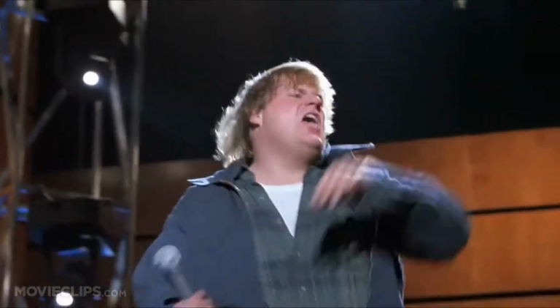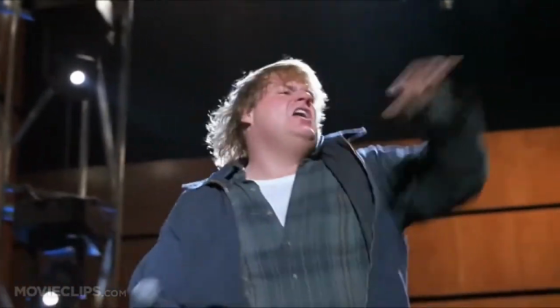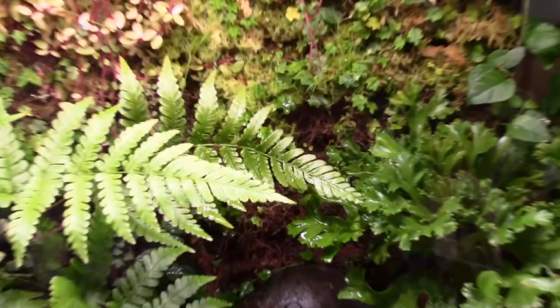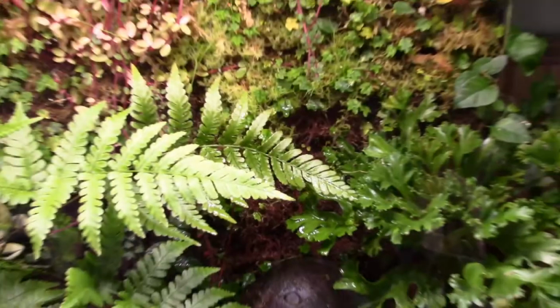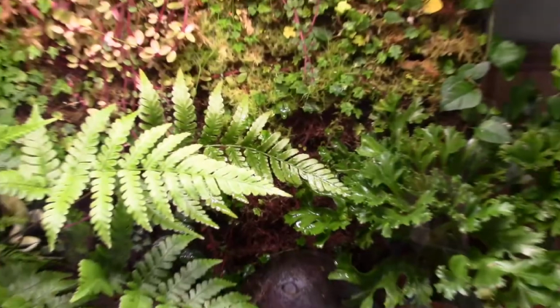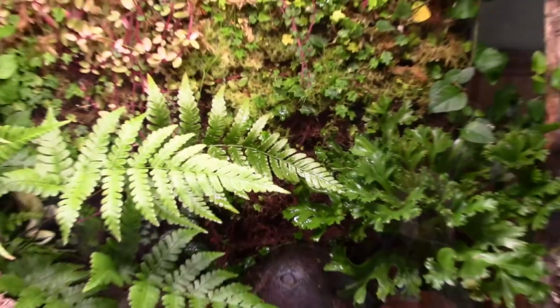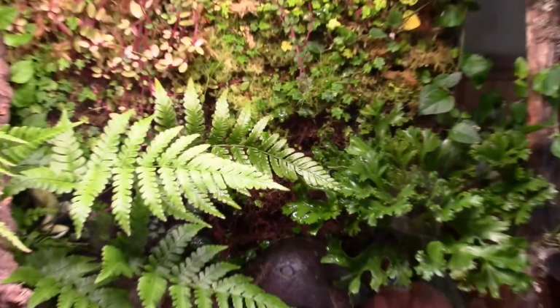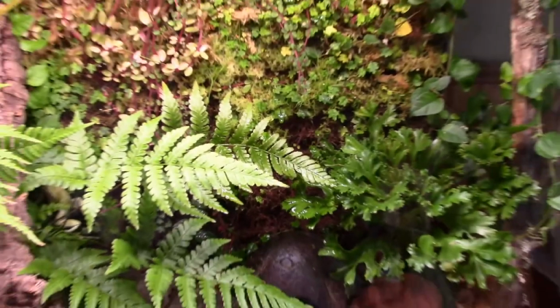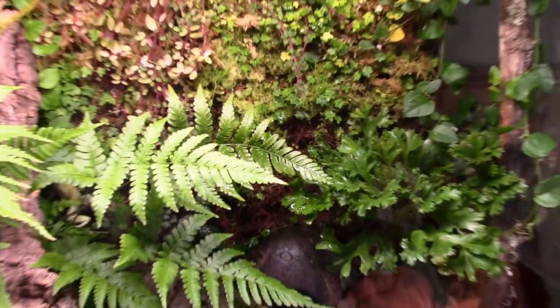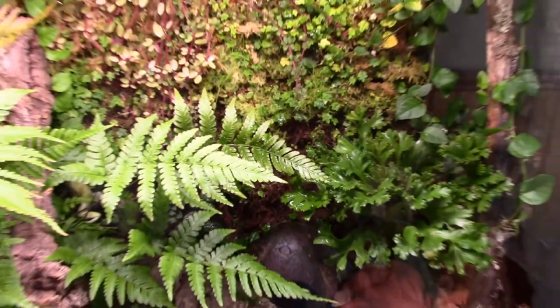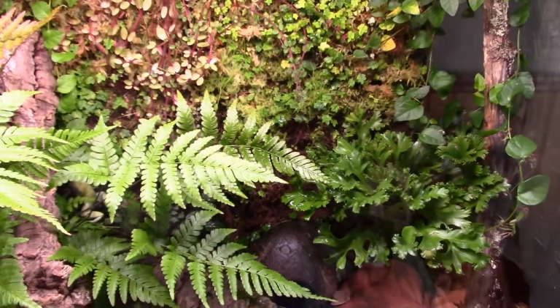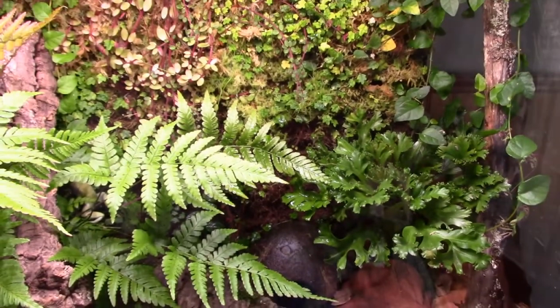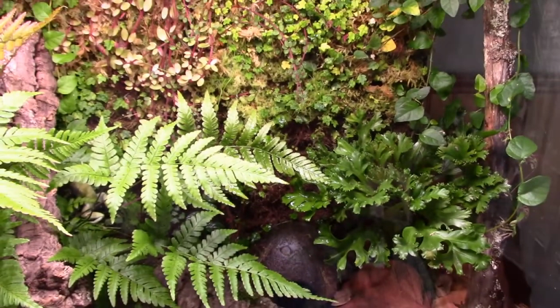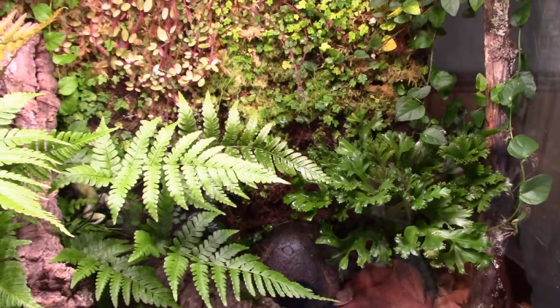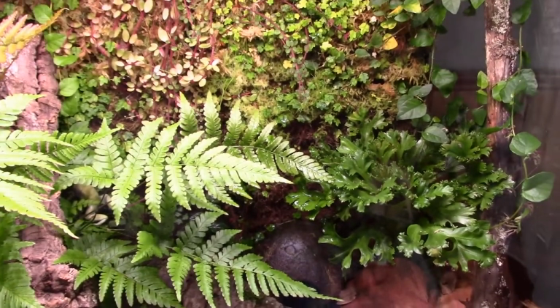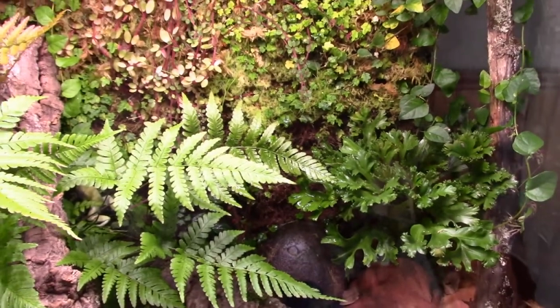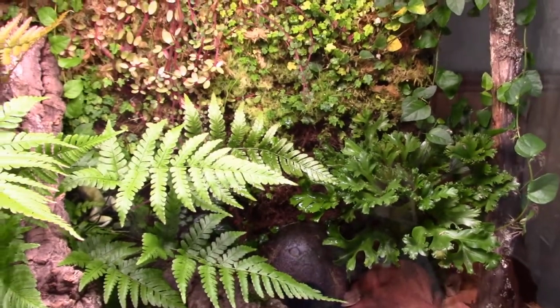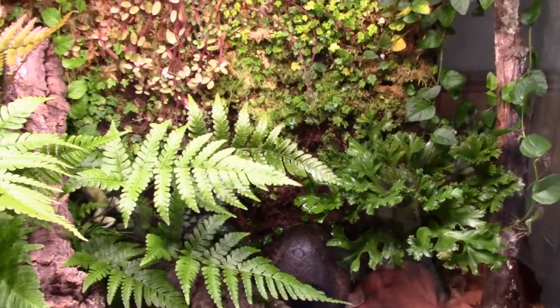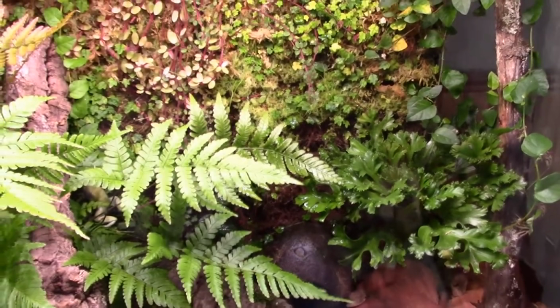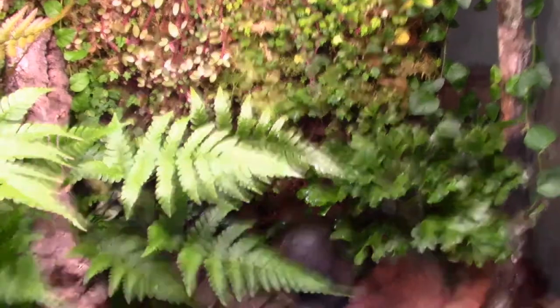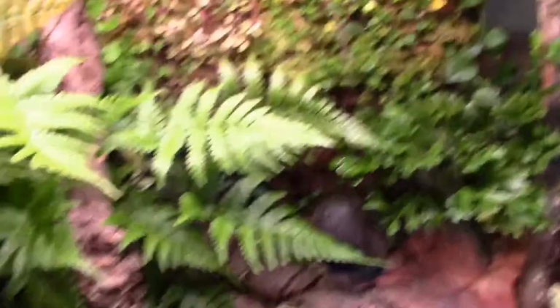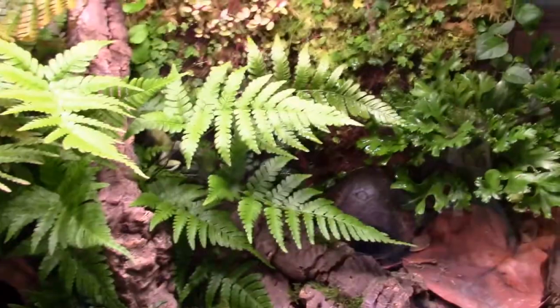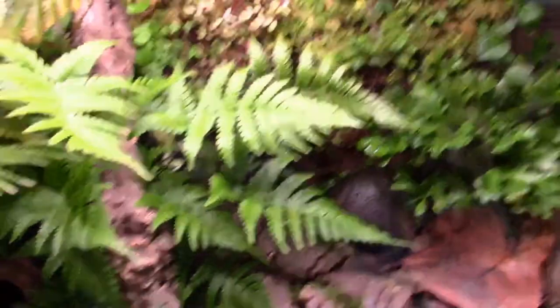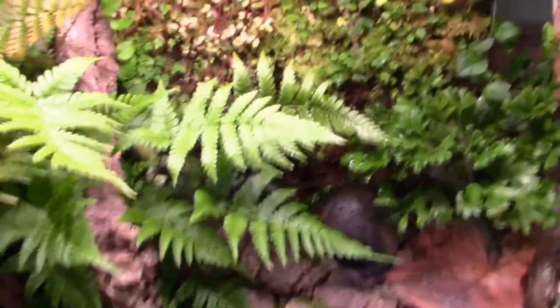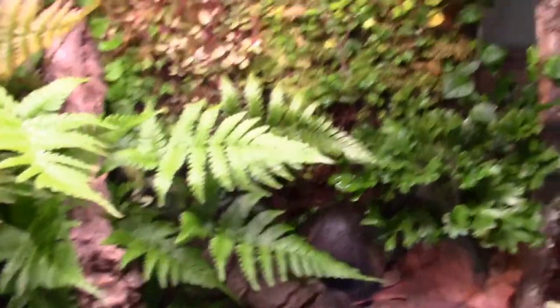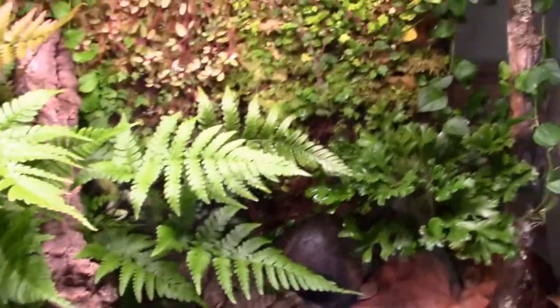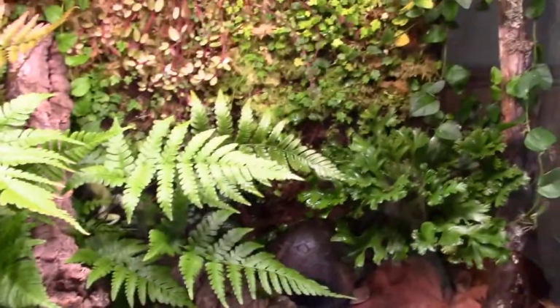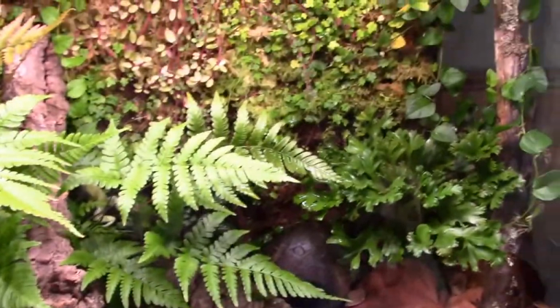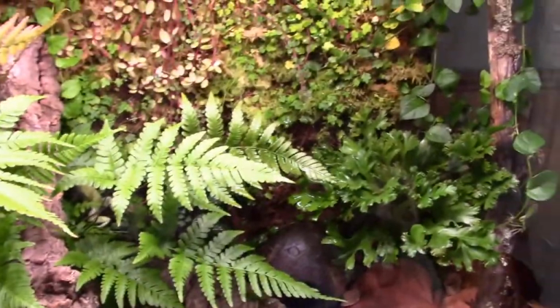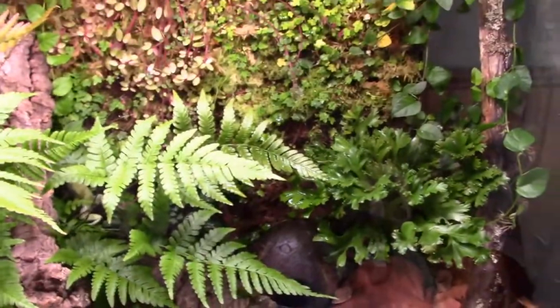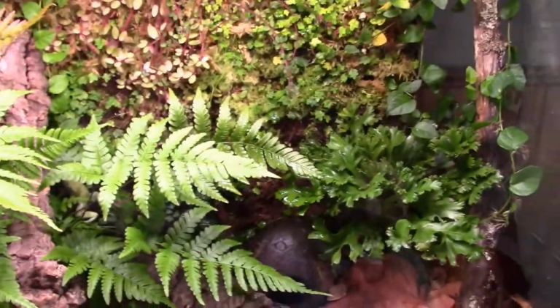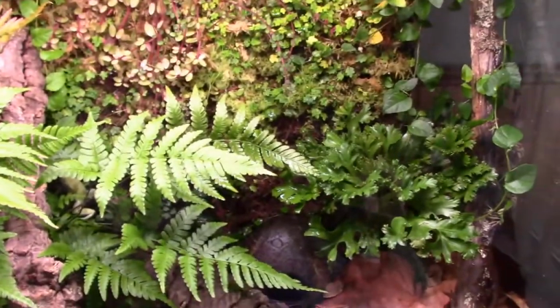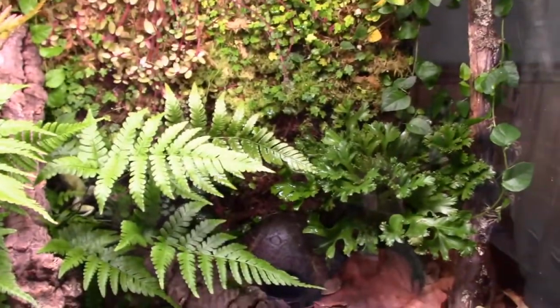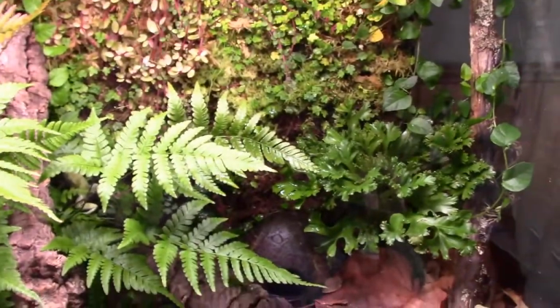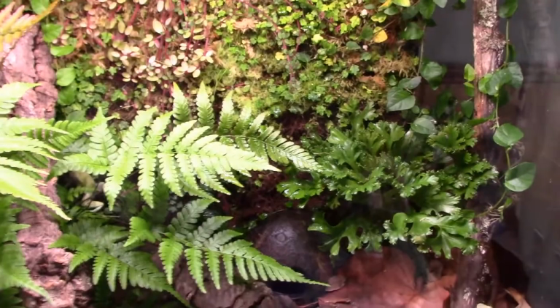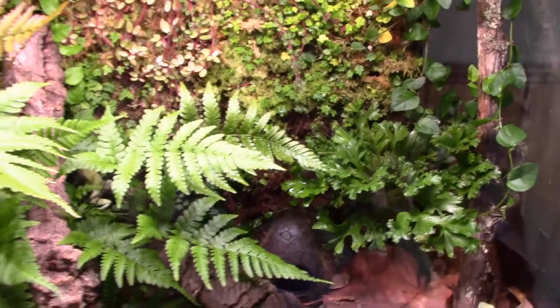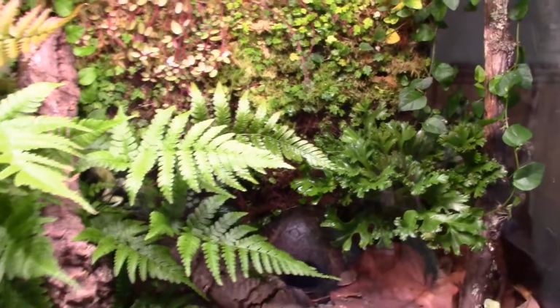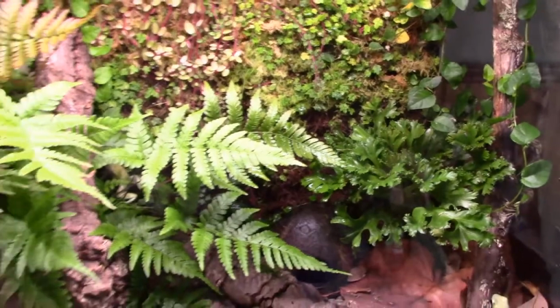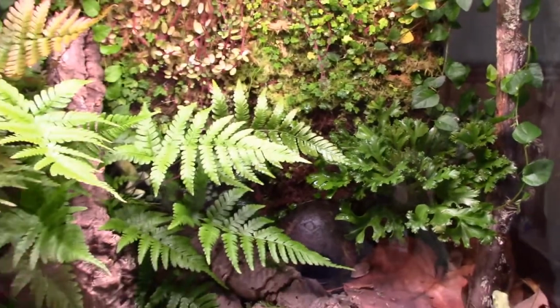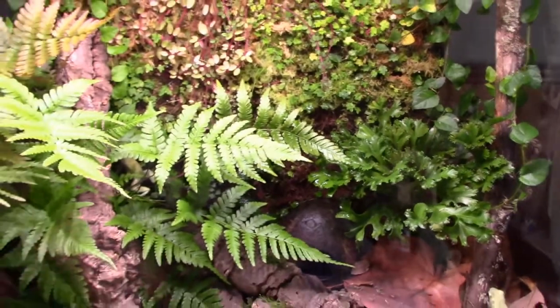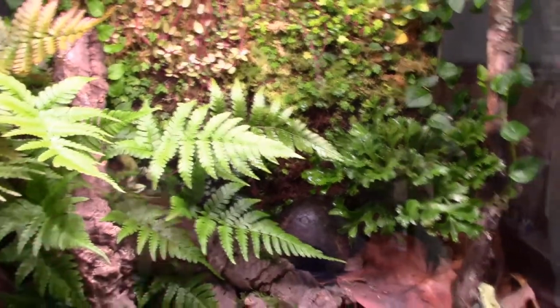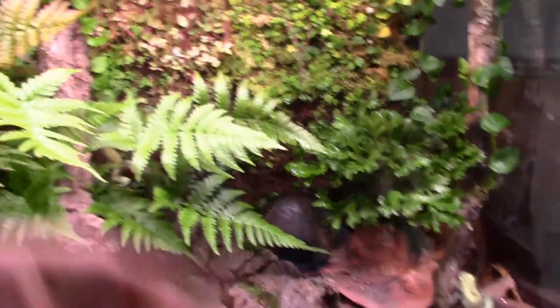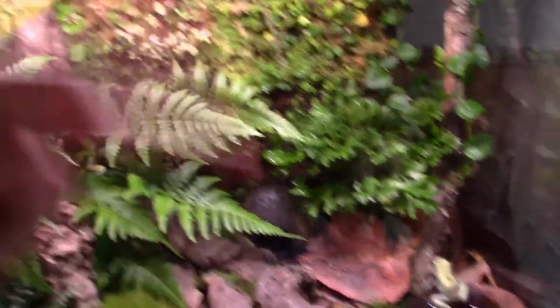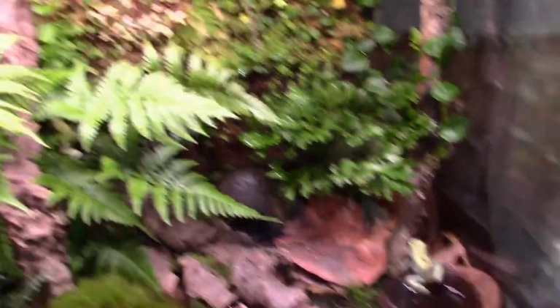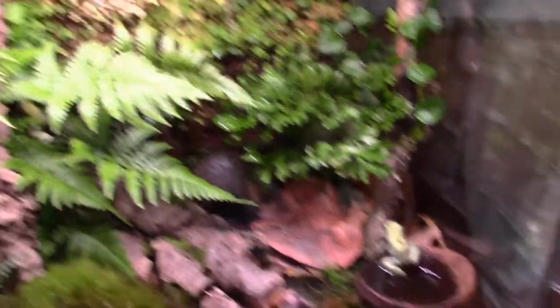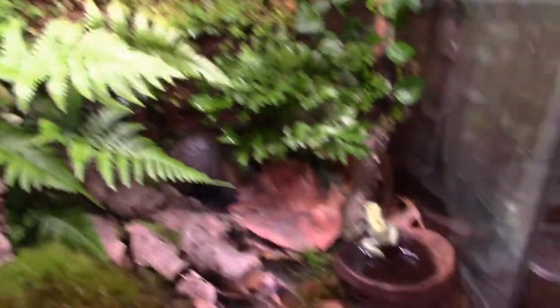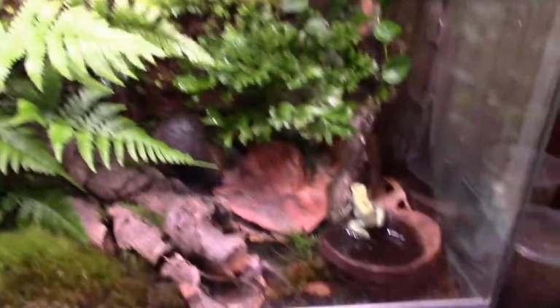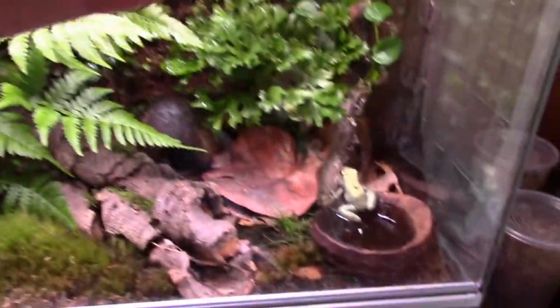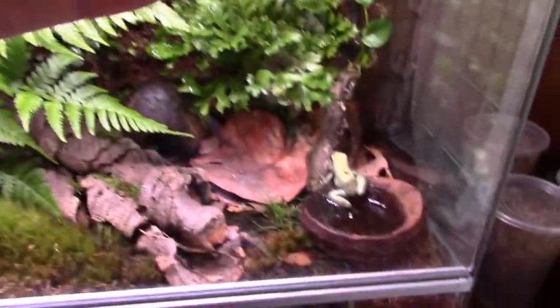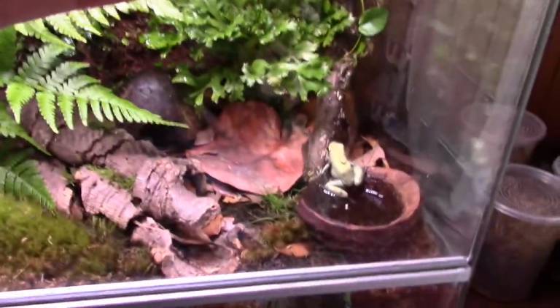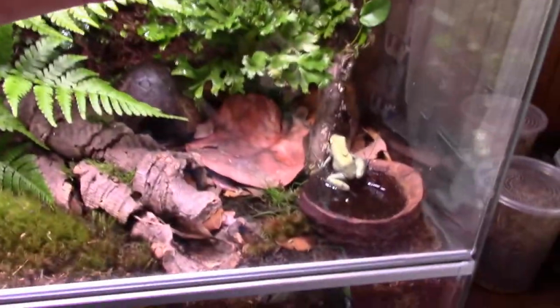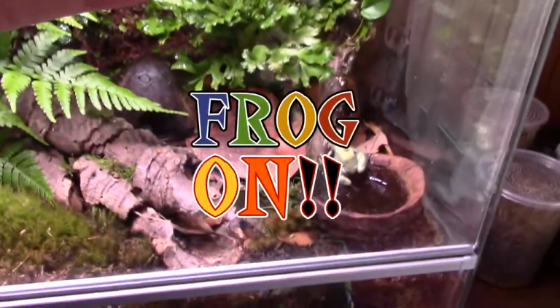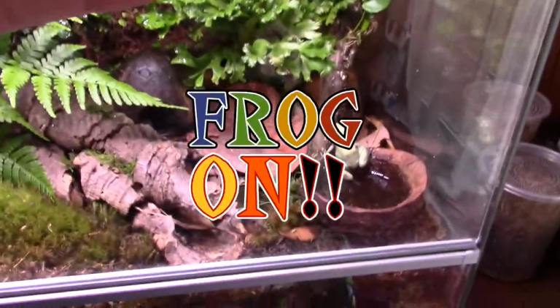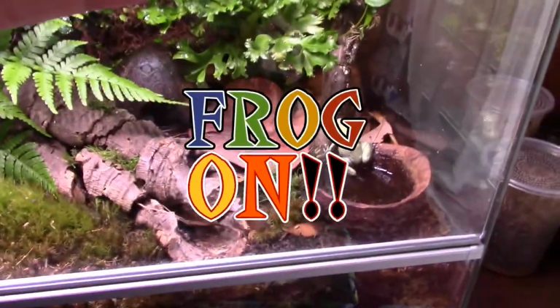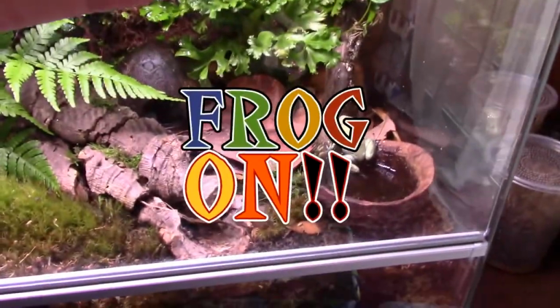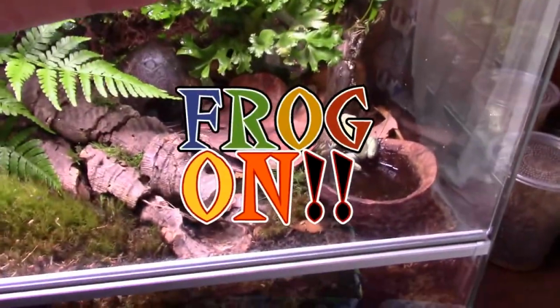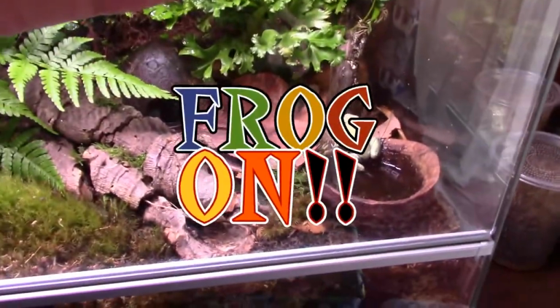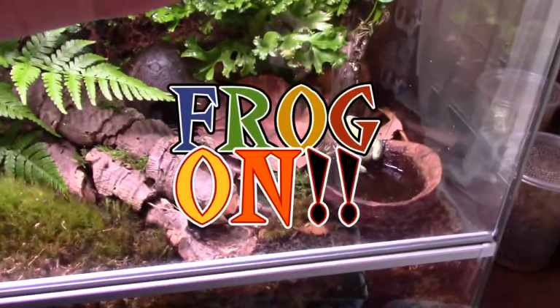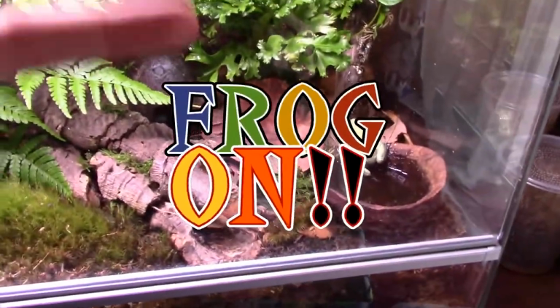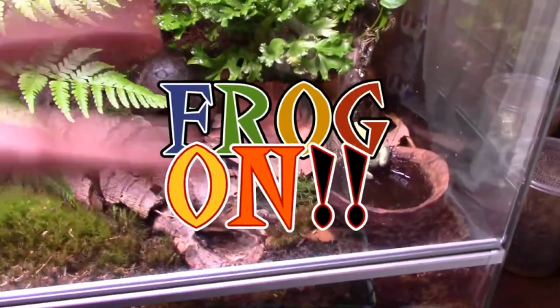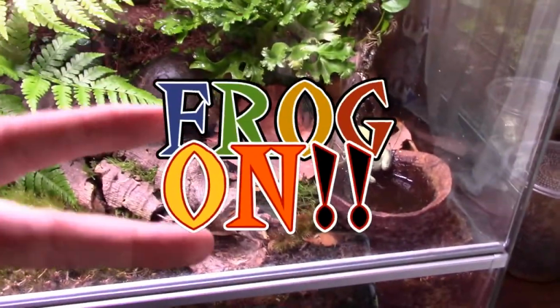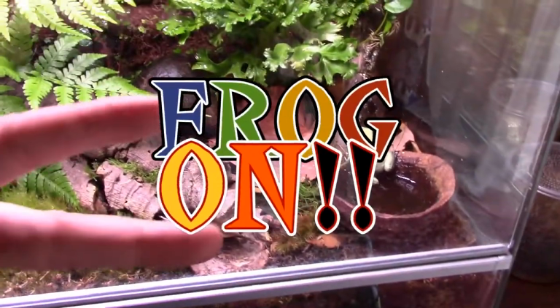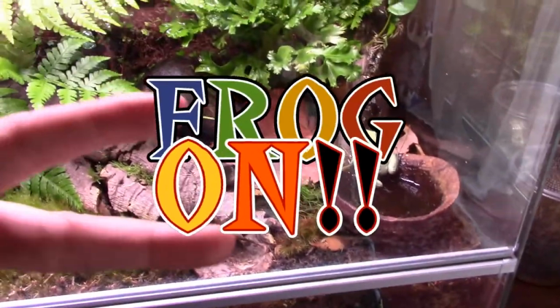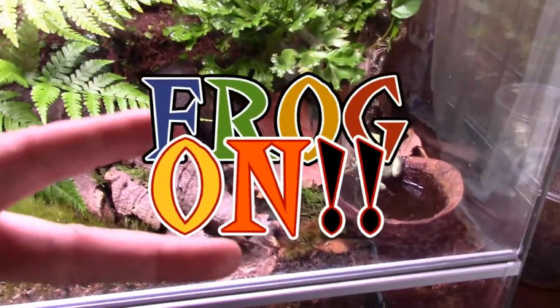That's Dart Frog Ninja signing off — frog on!